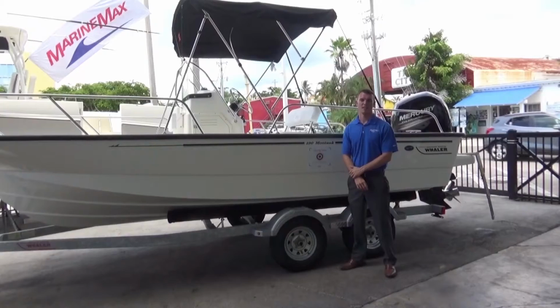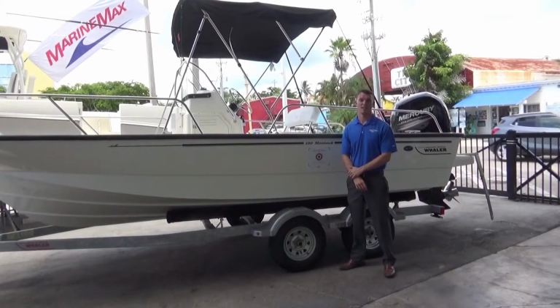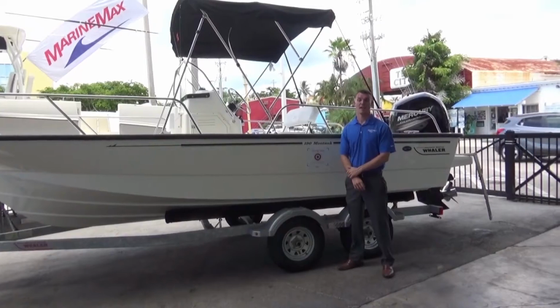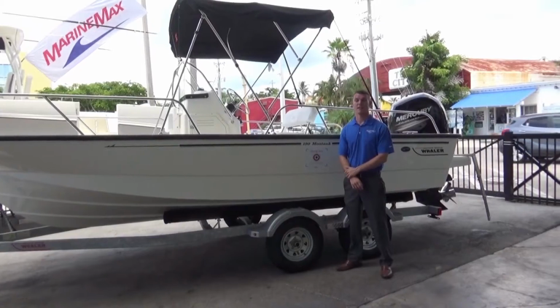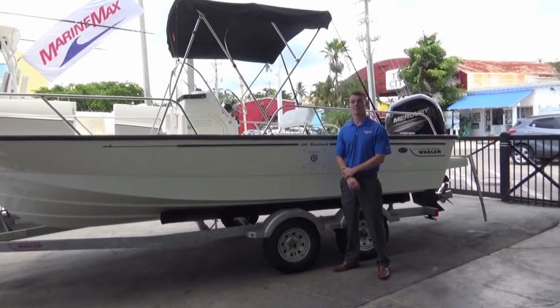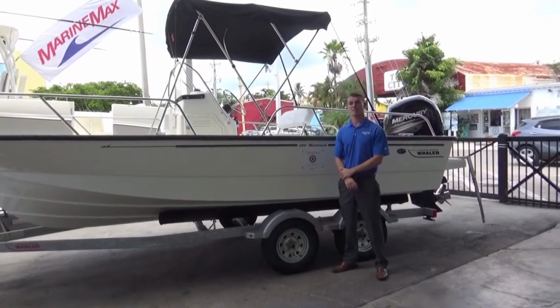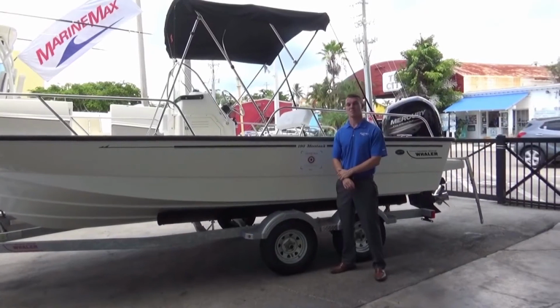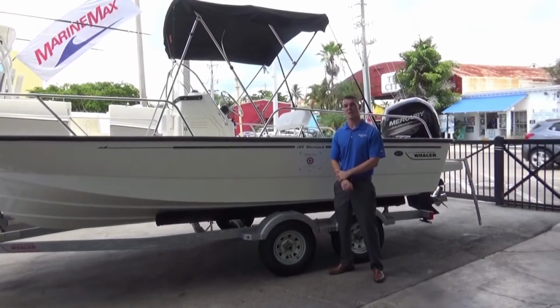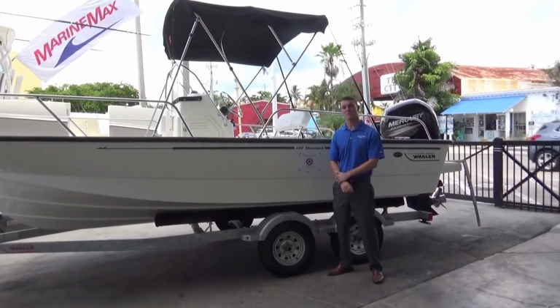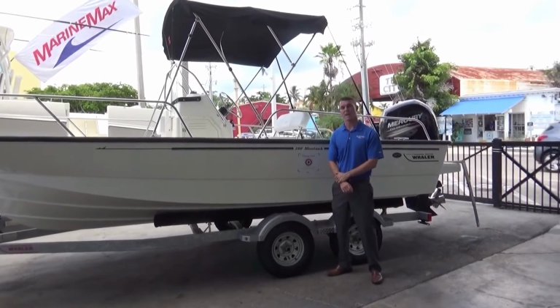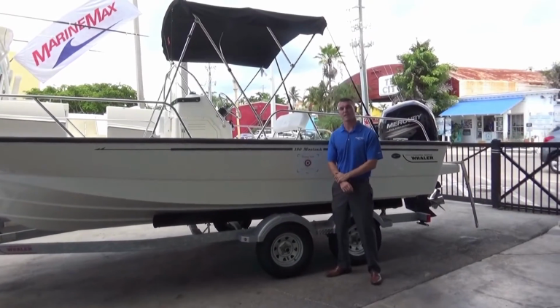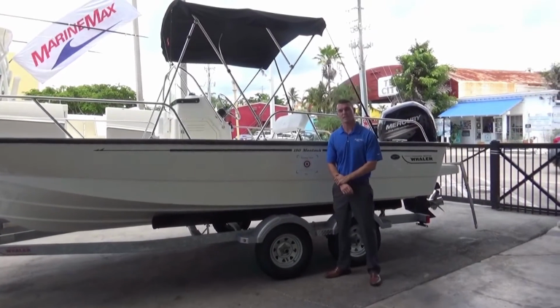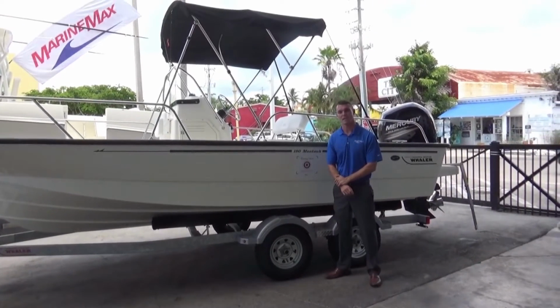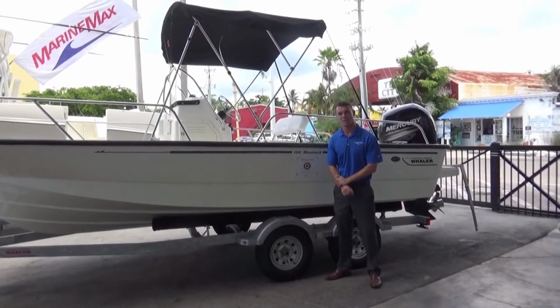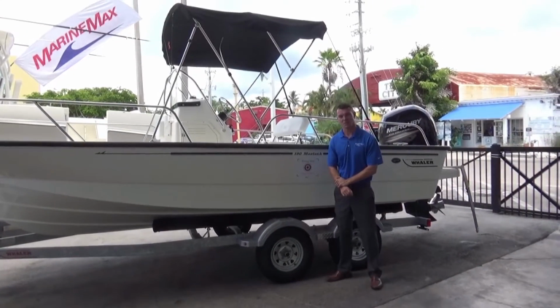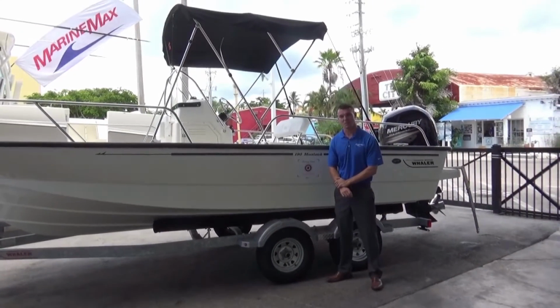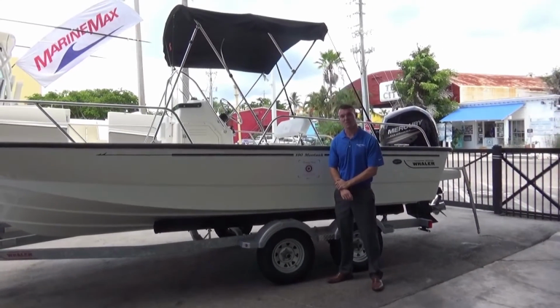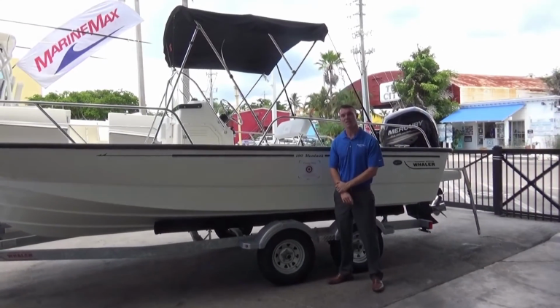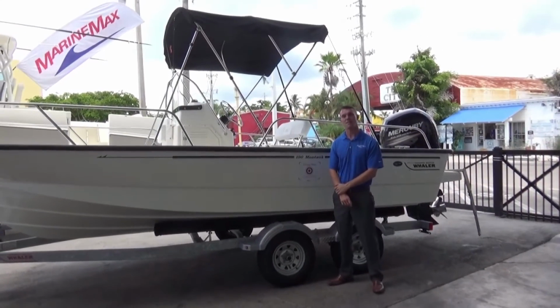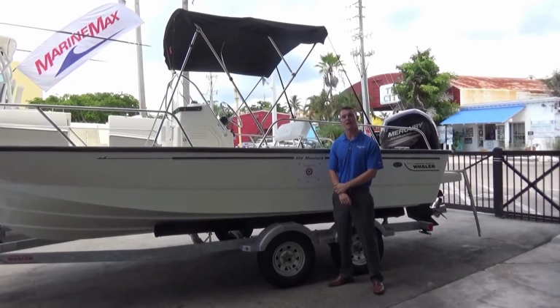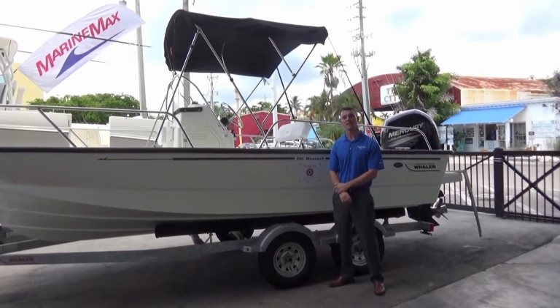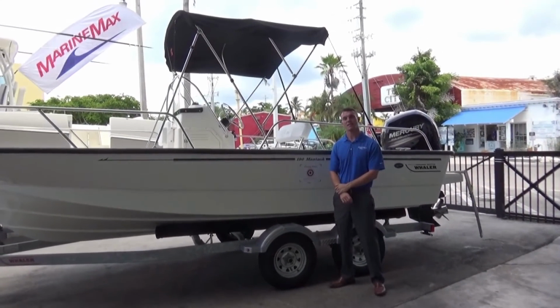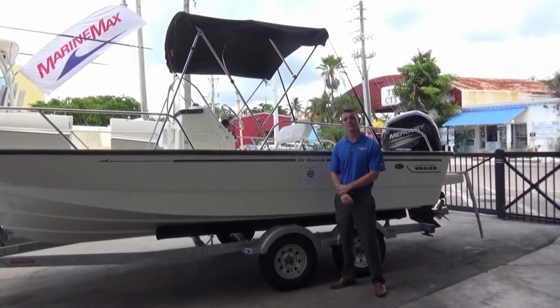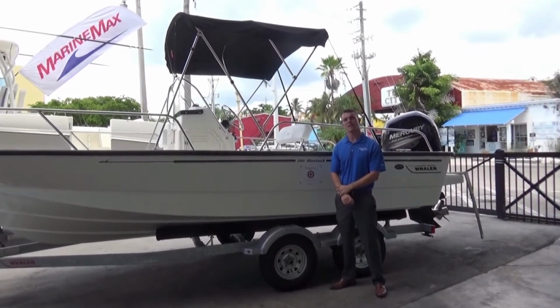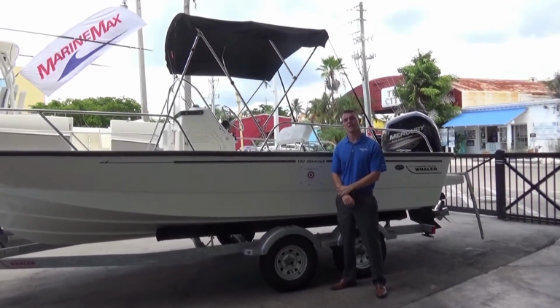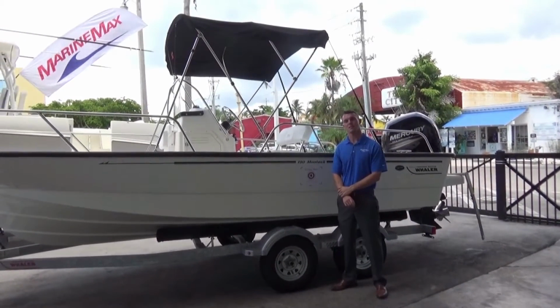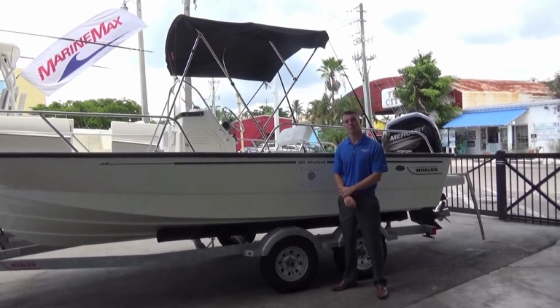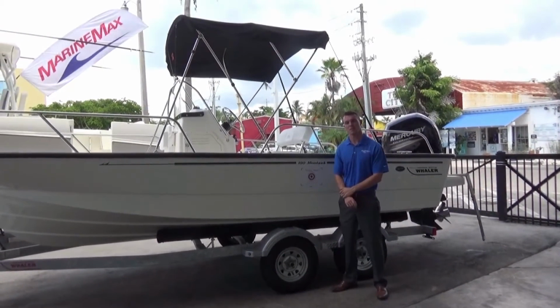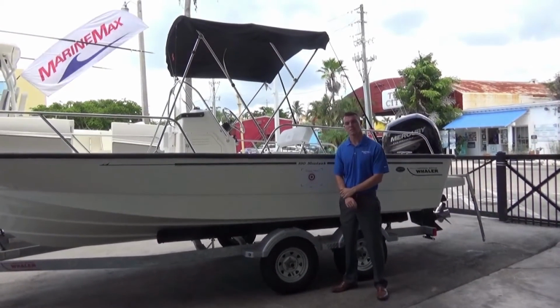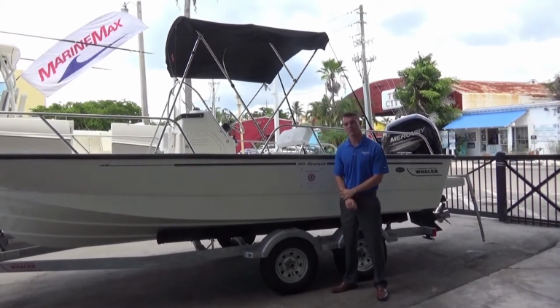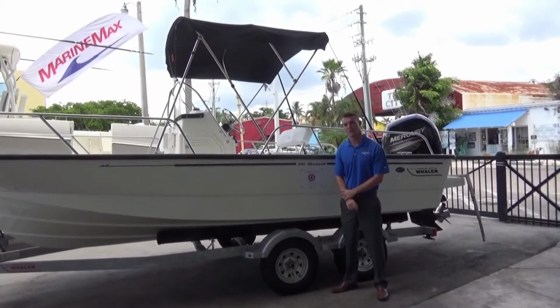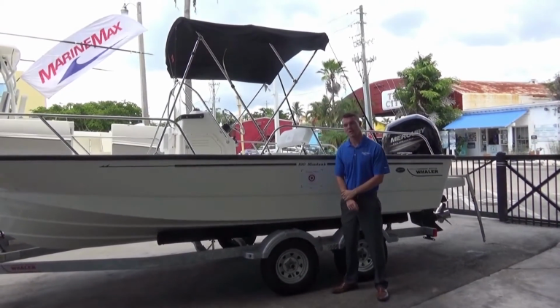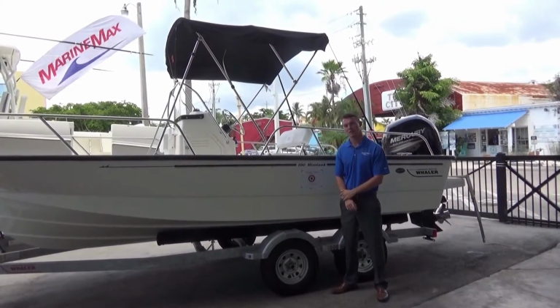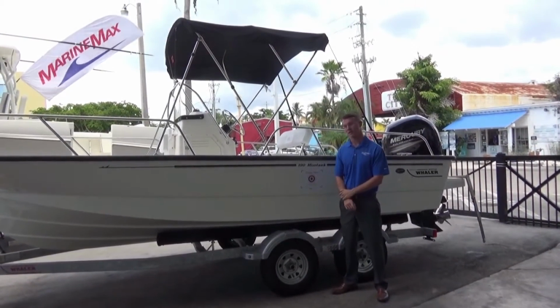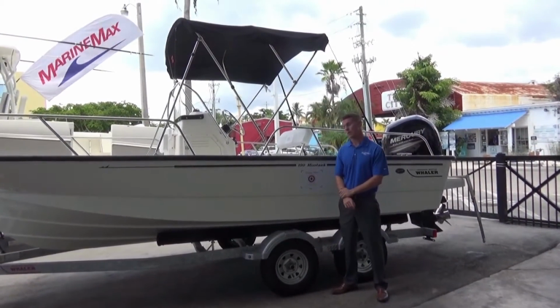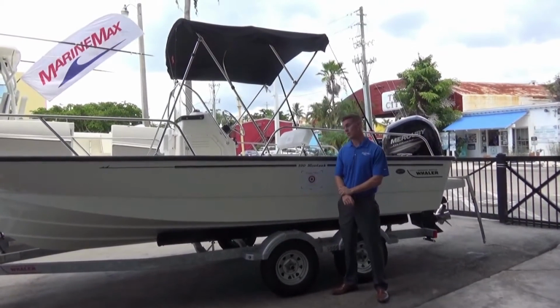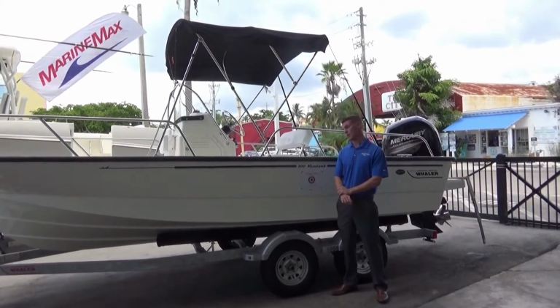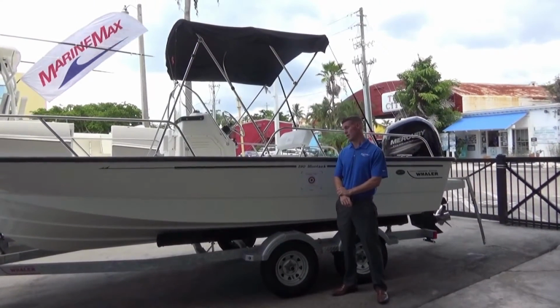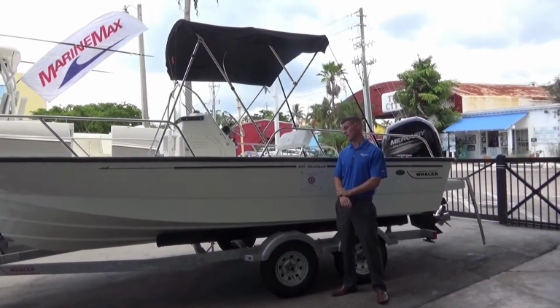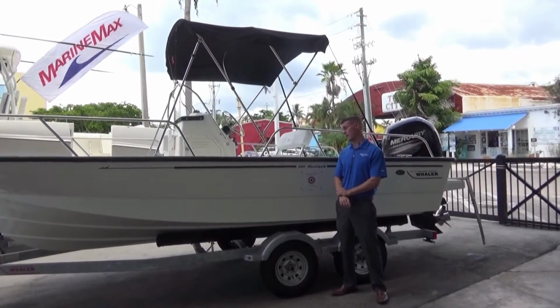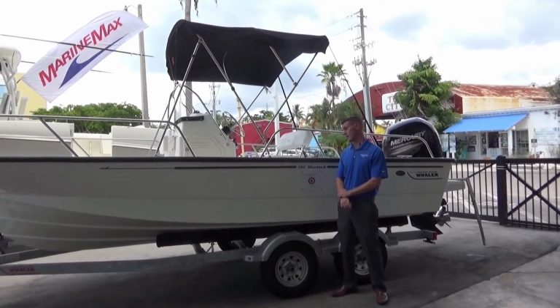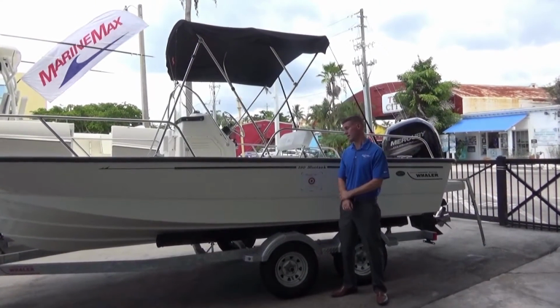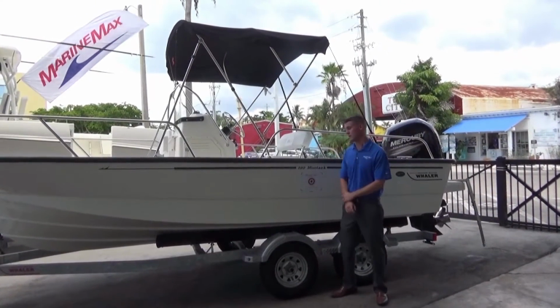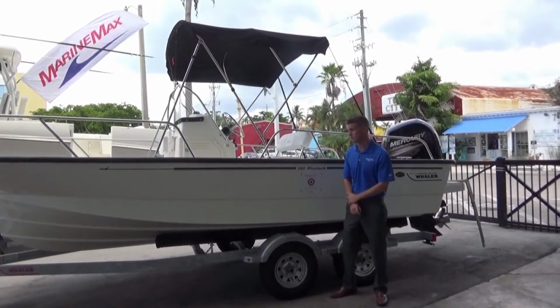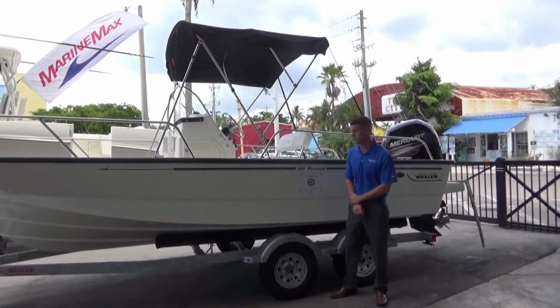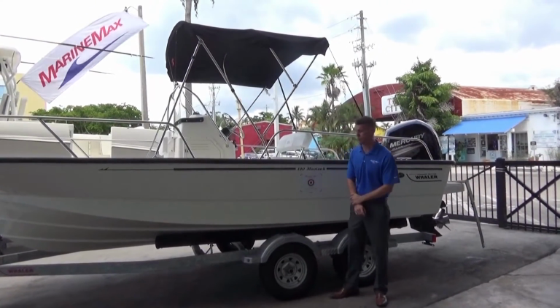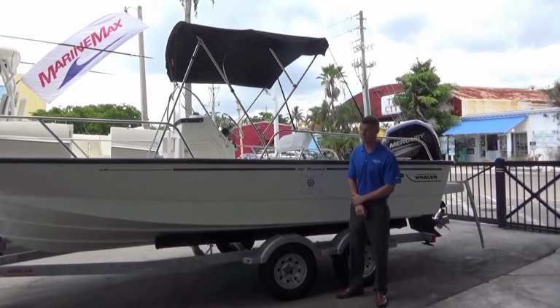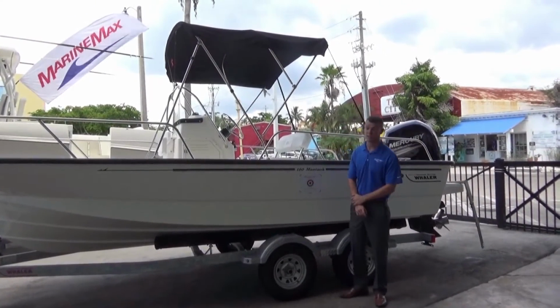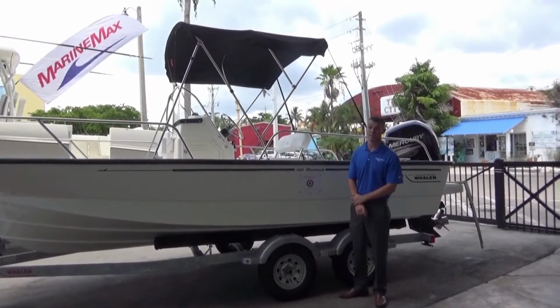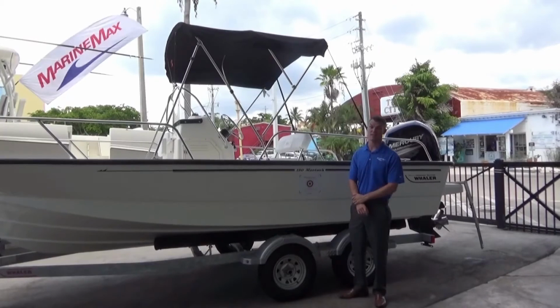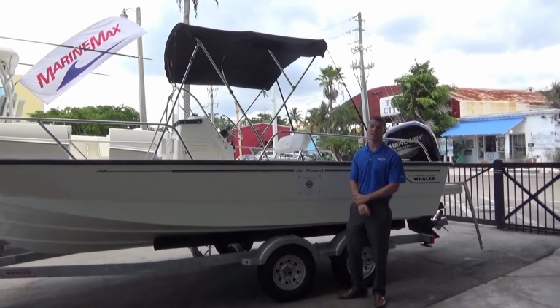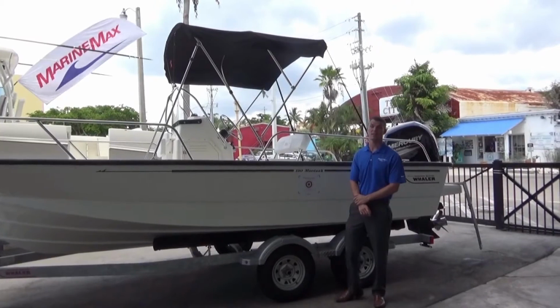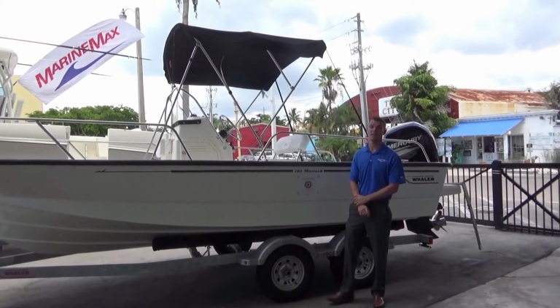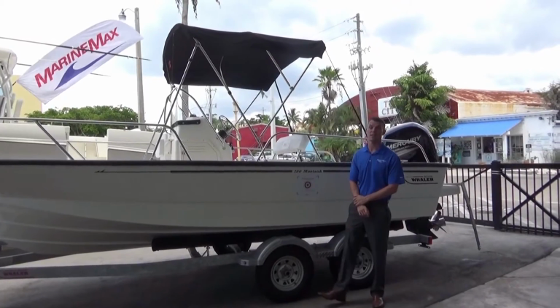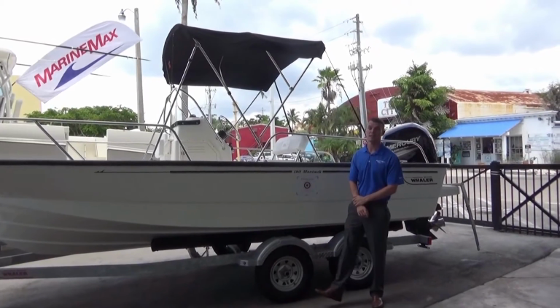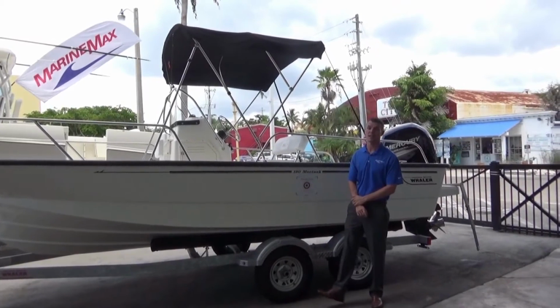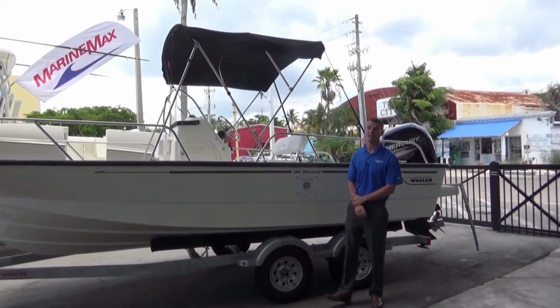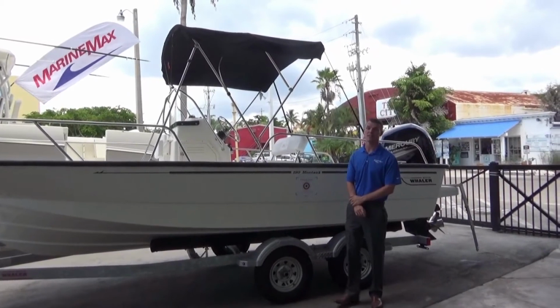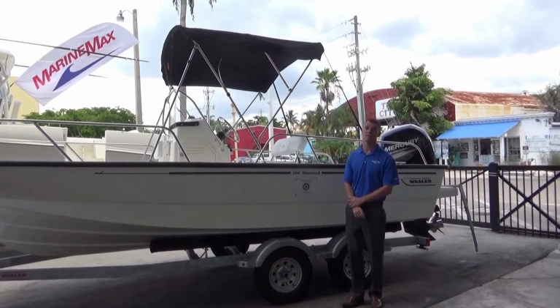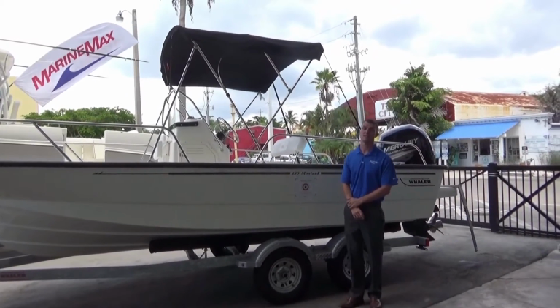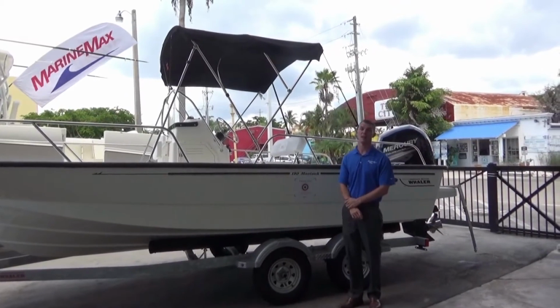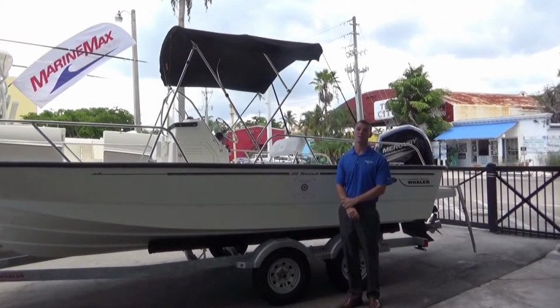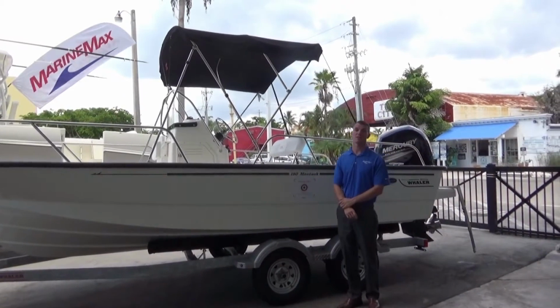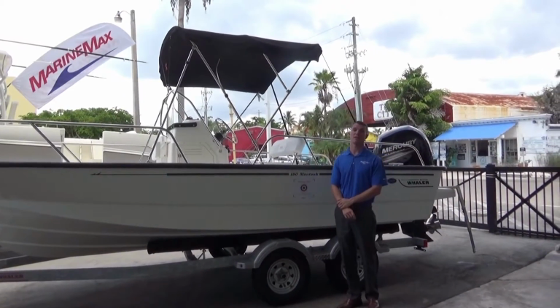Hi, this is Bob McIntosh with MarineMax in Naples. Today we're going to look at the 2016-19 Montauk.